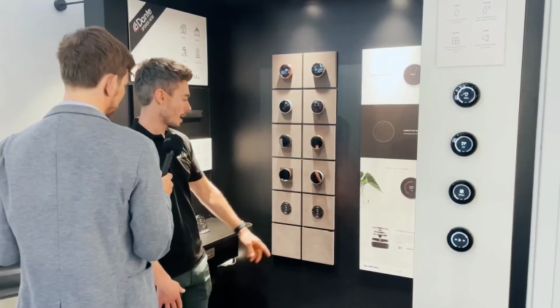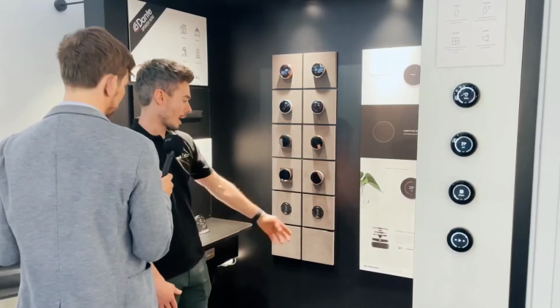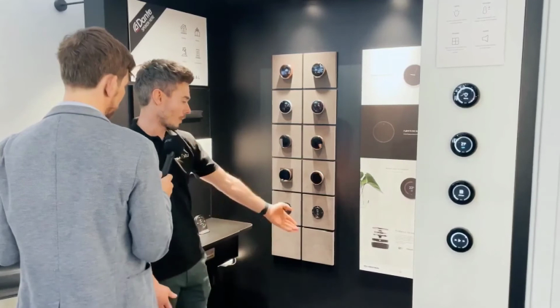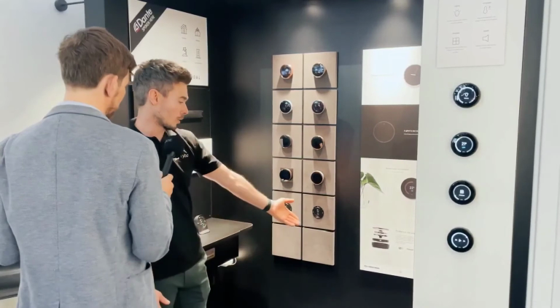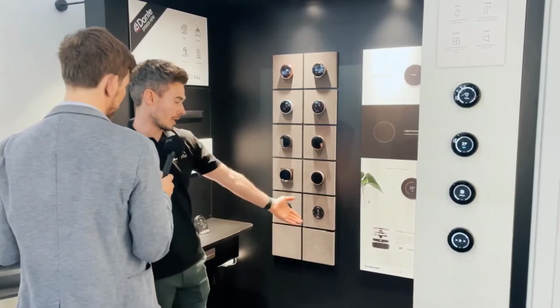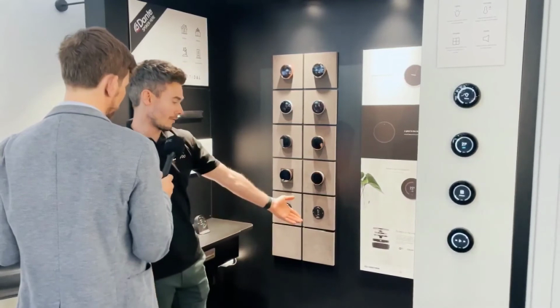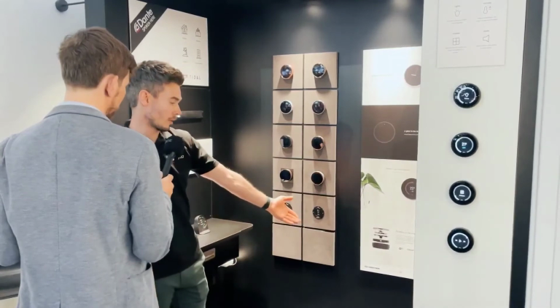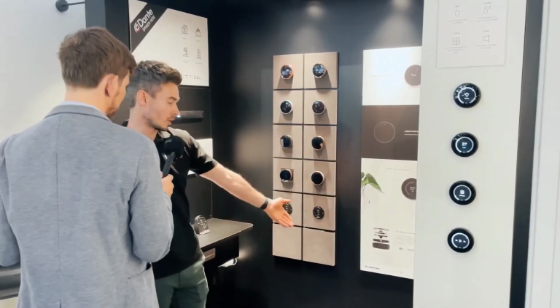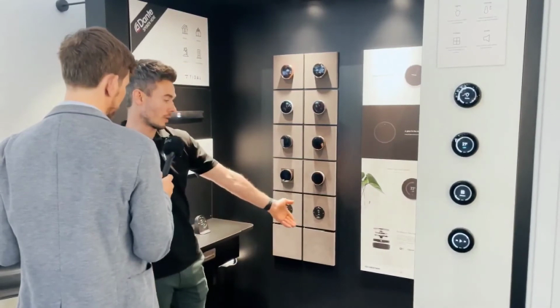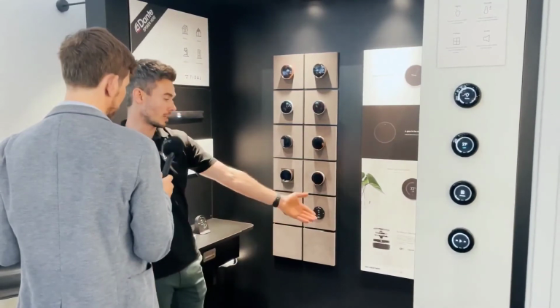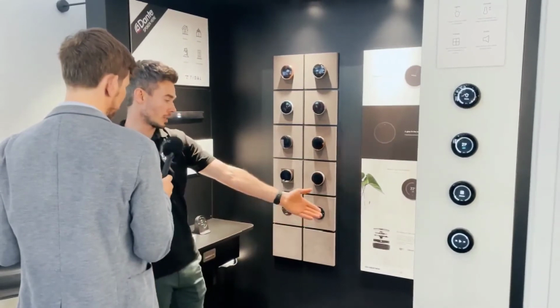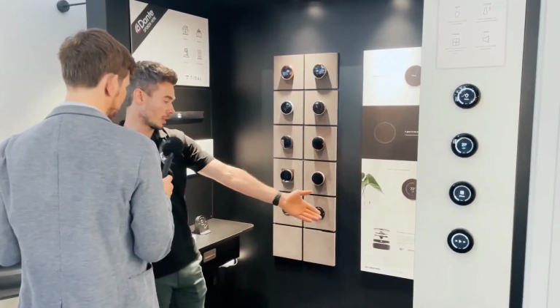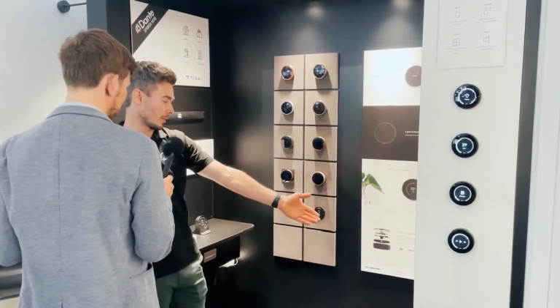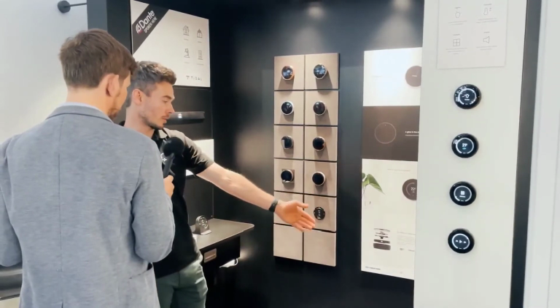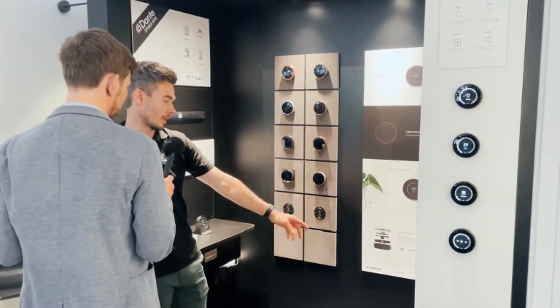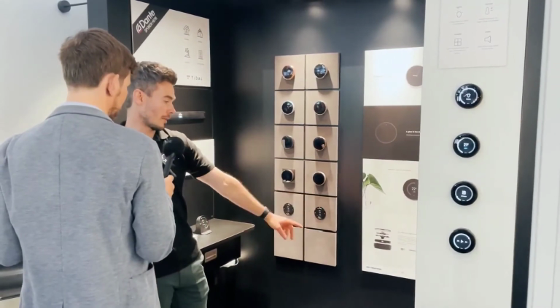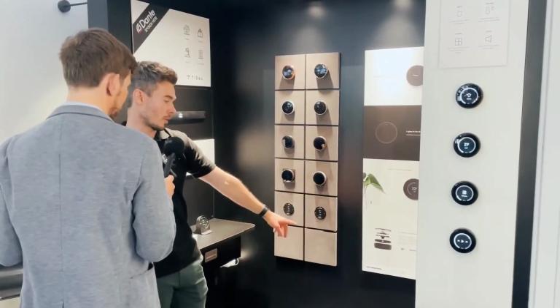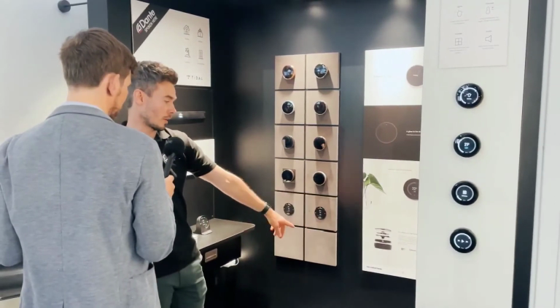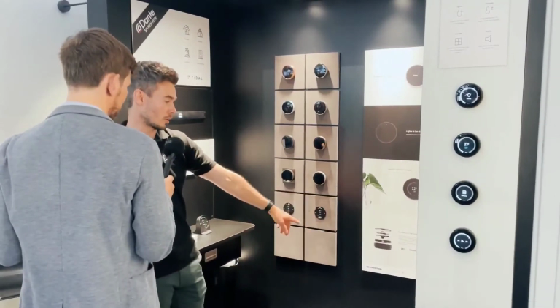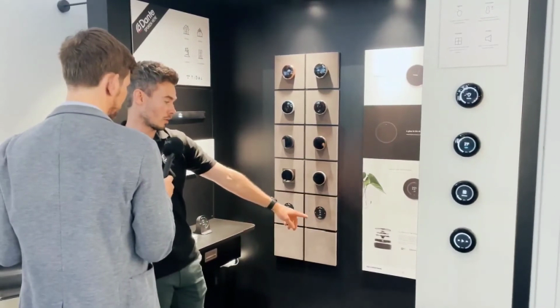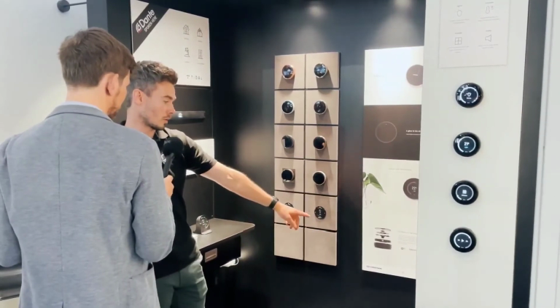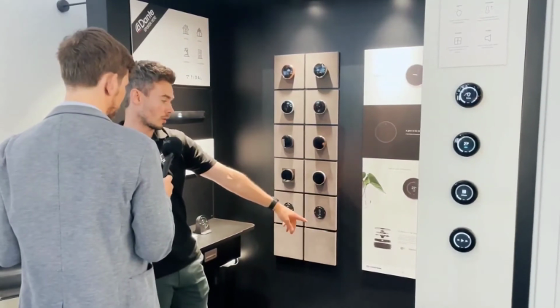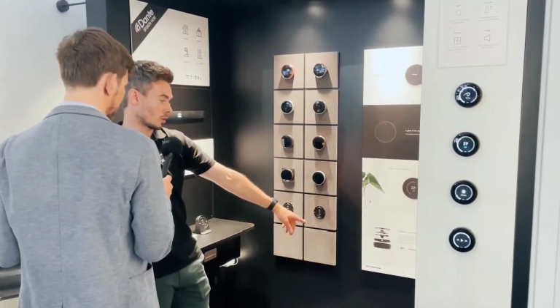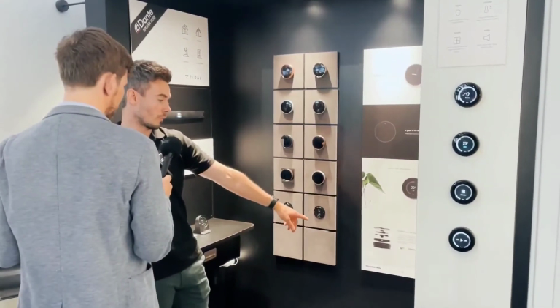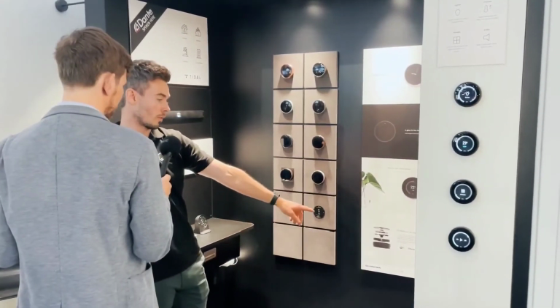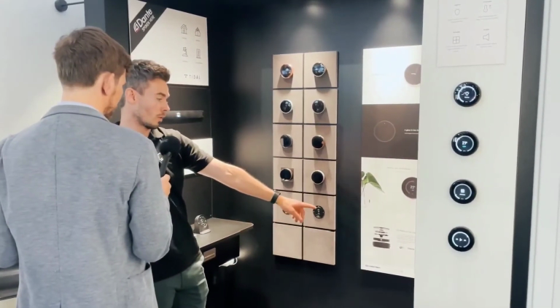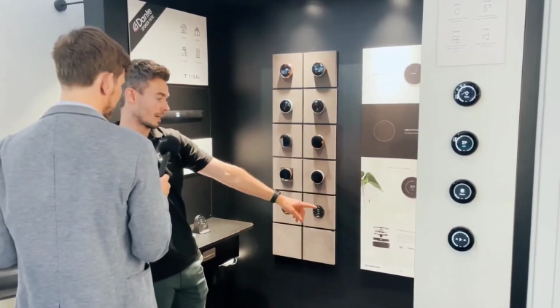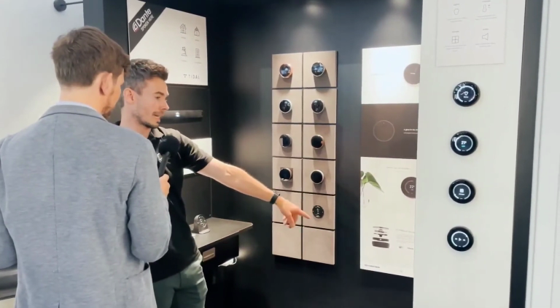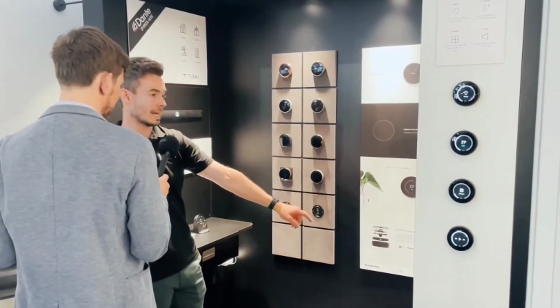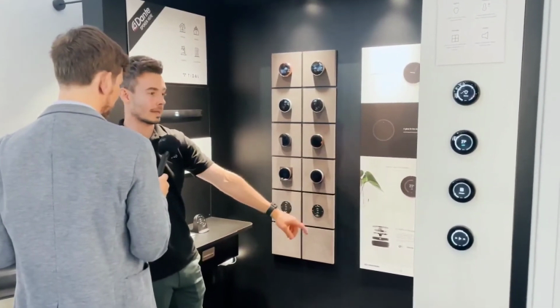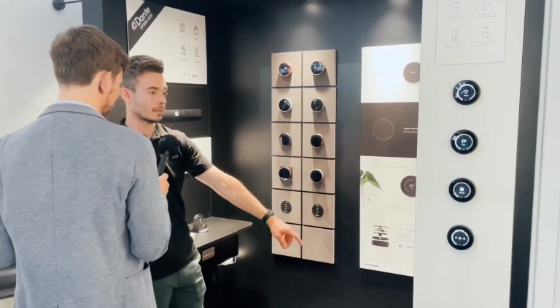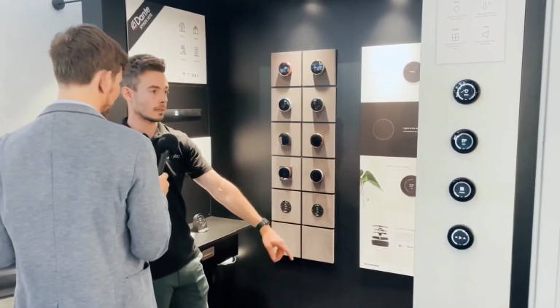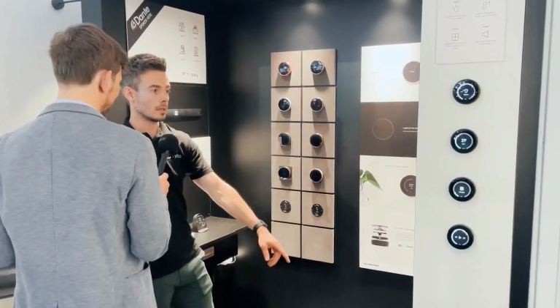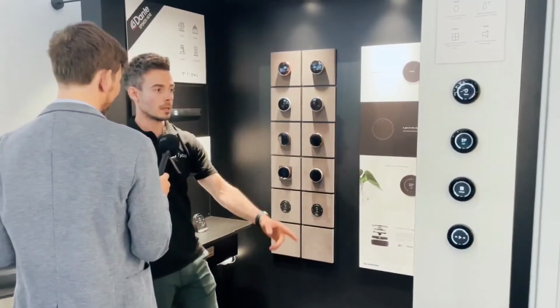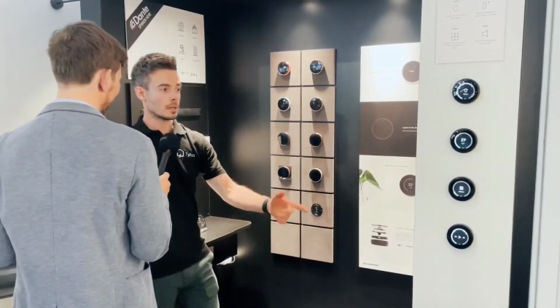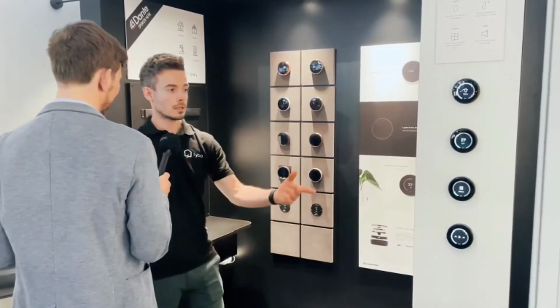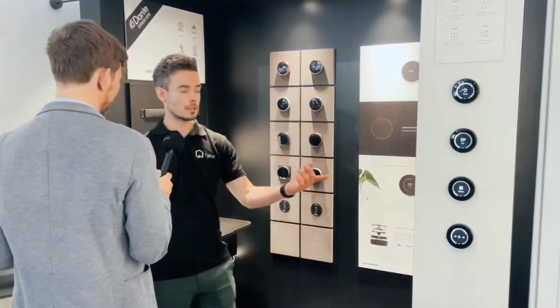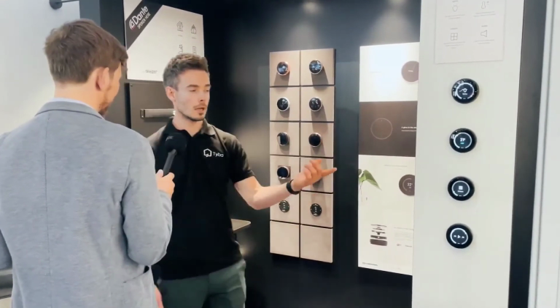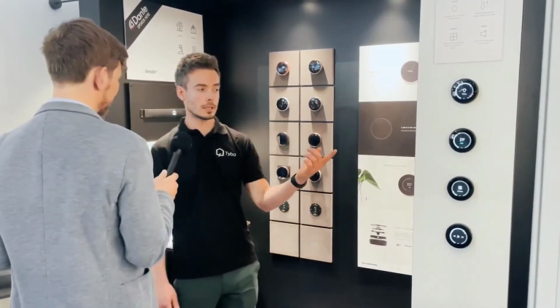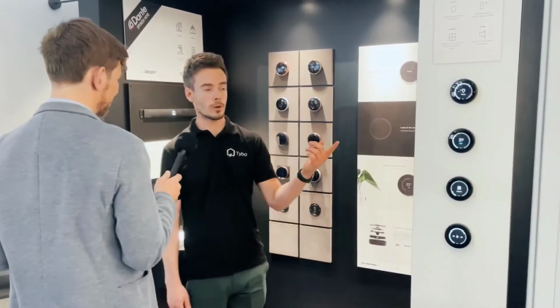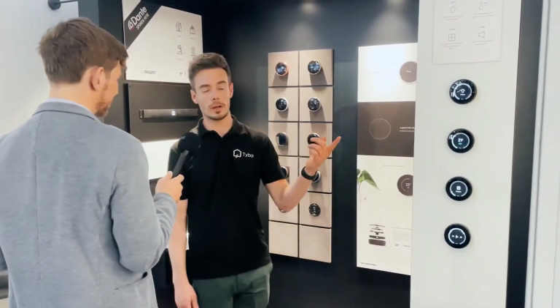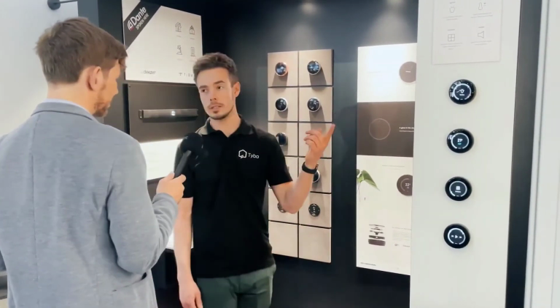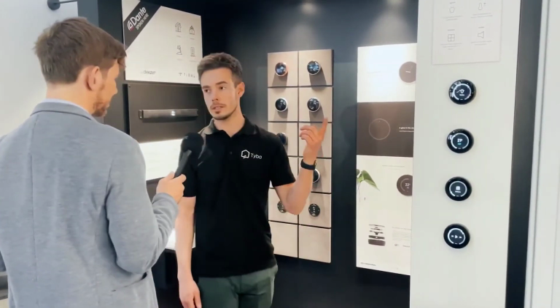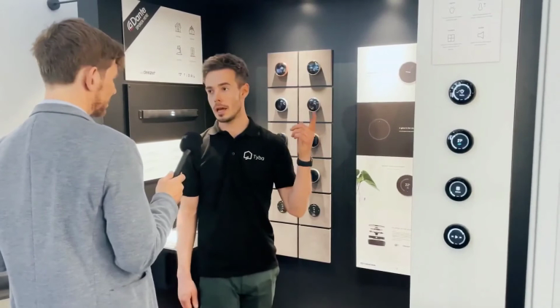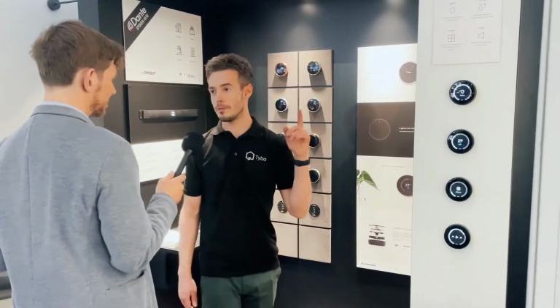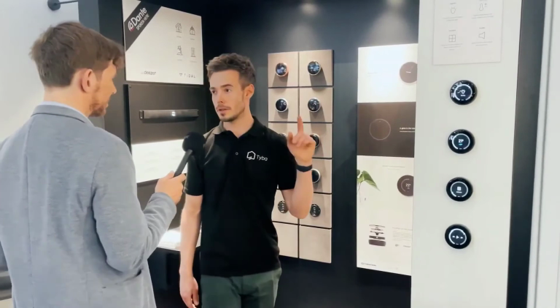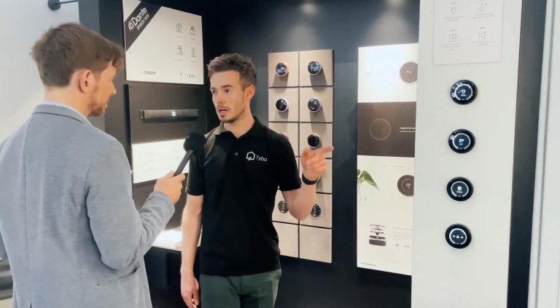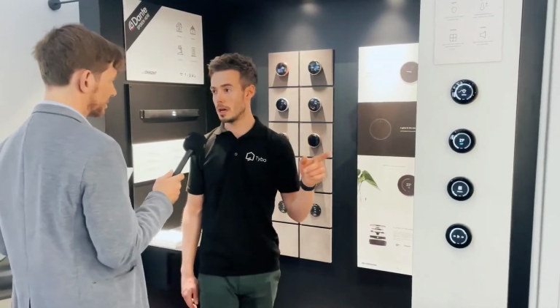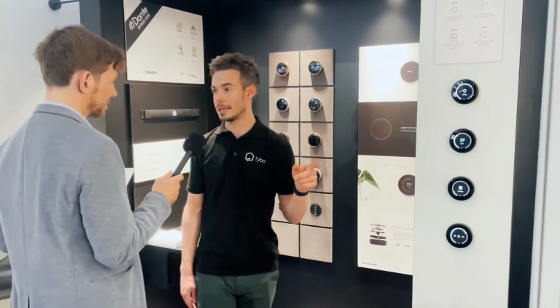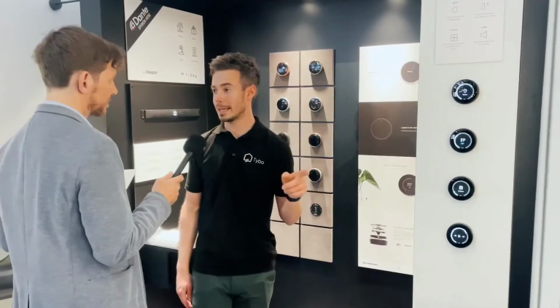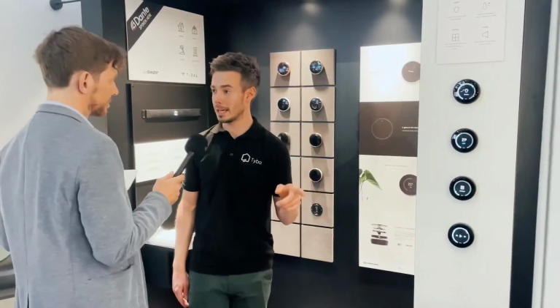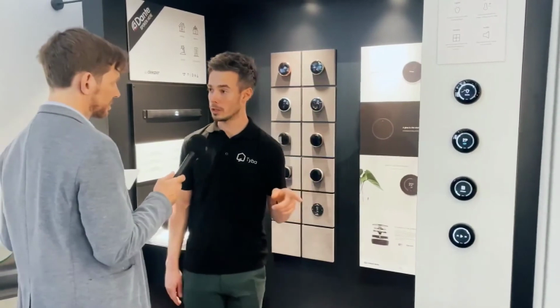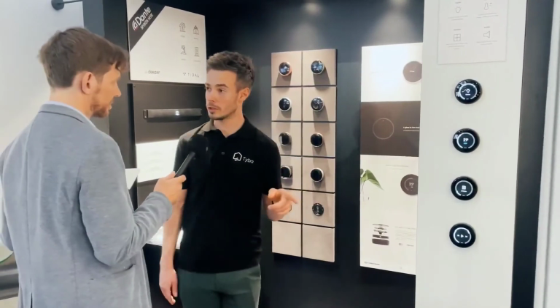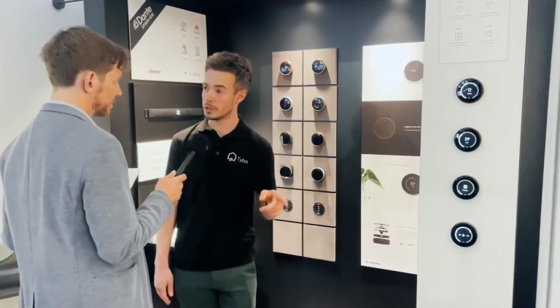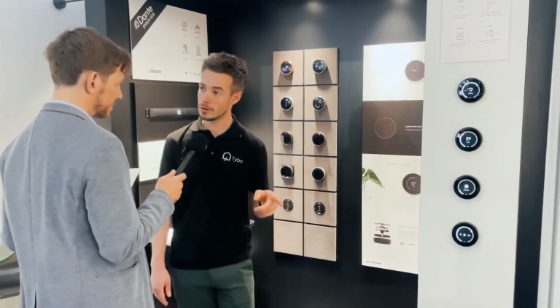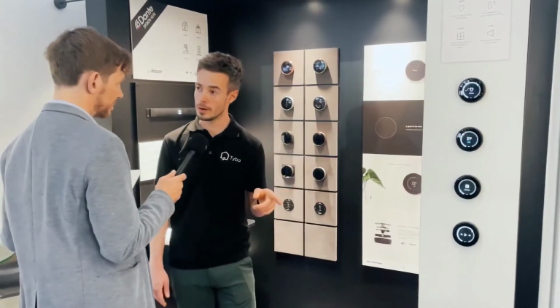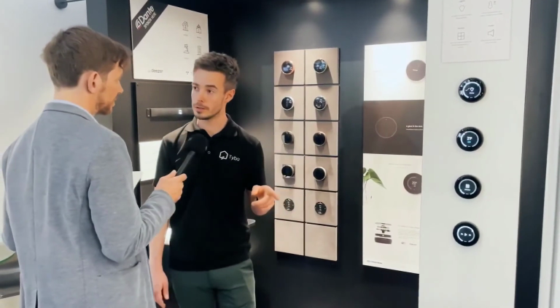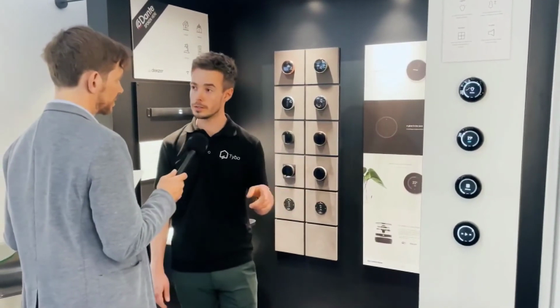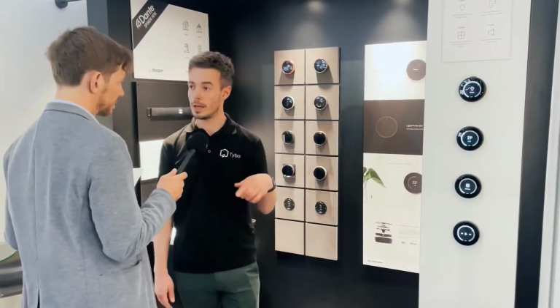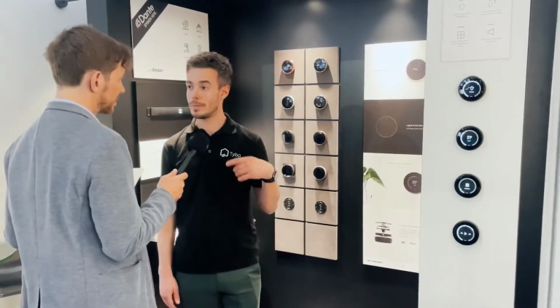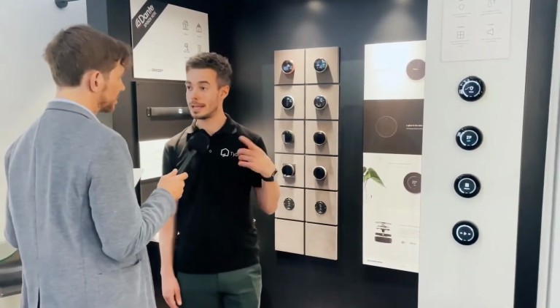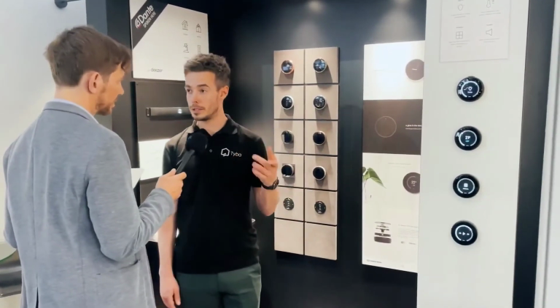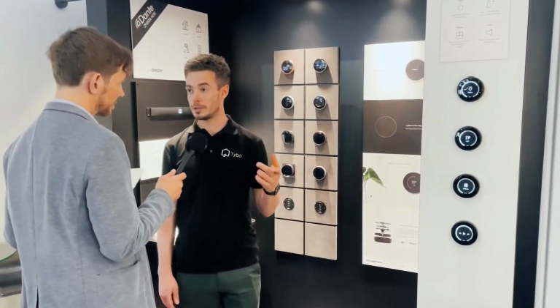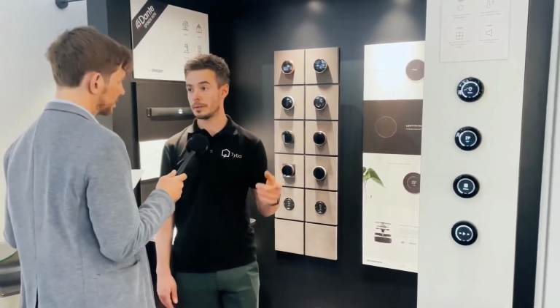We also have integrations for Crestron, Control4, and KNX. The starting price for Turn2 is 800 euros end user.